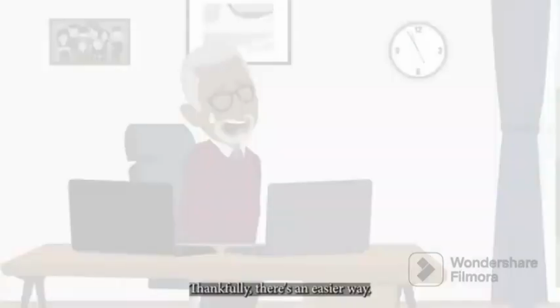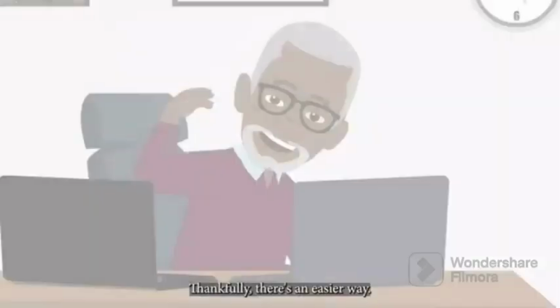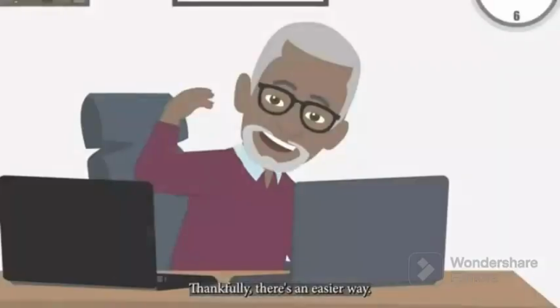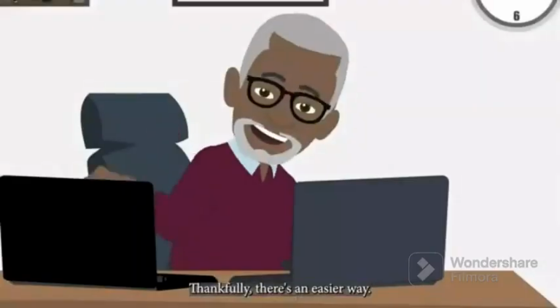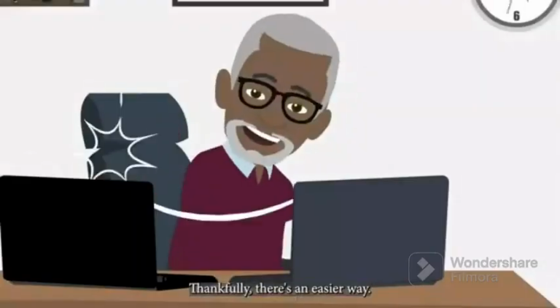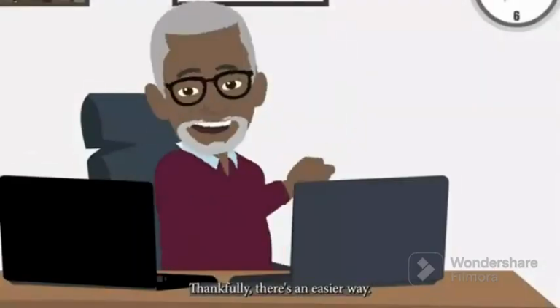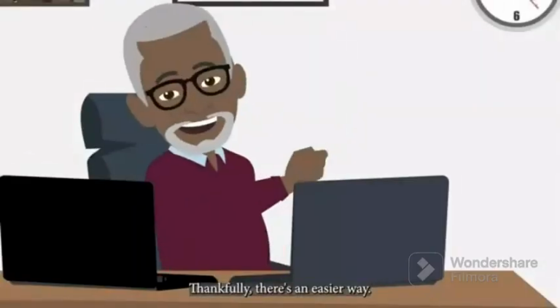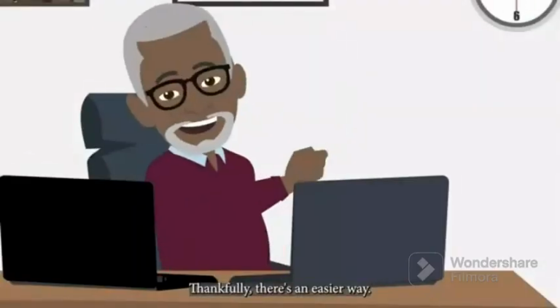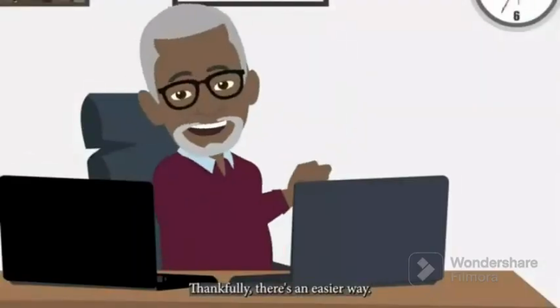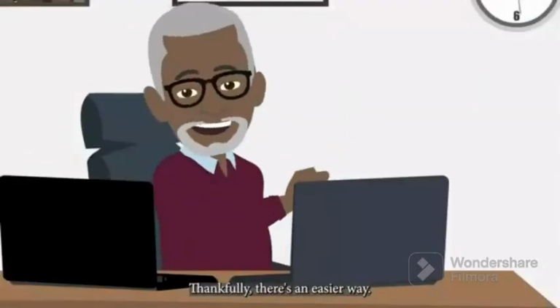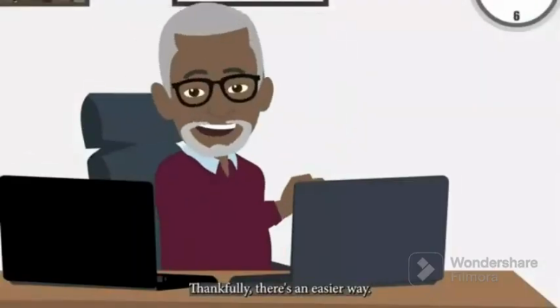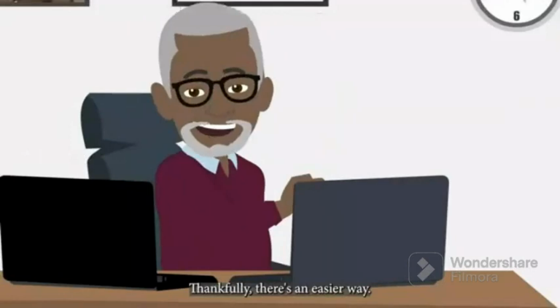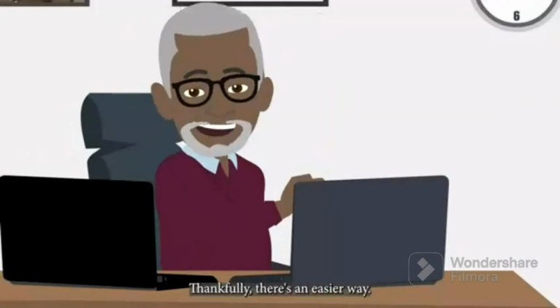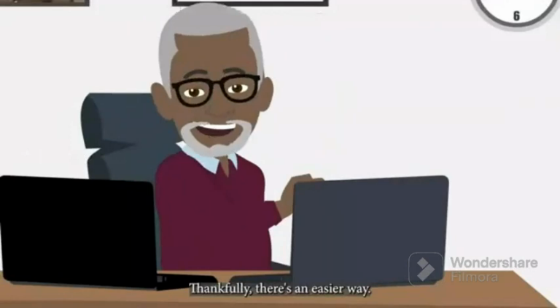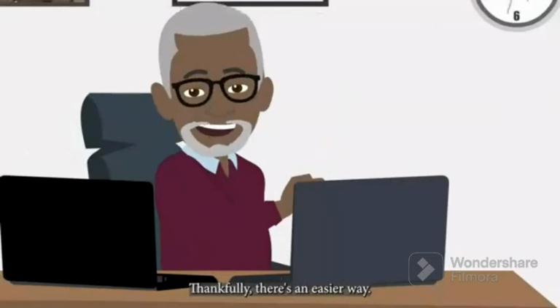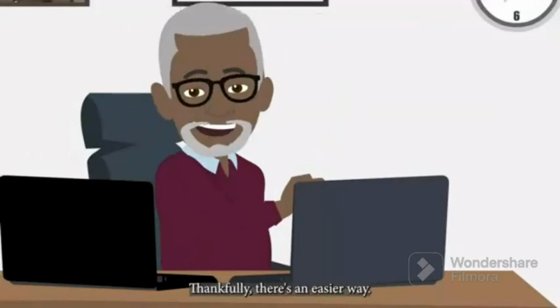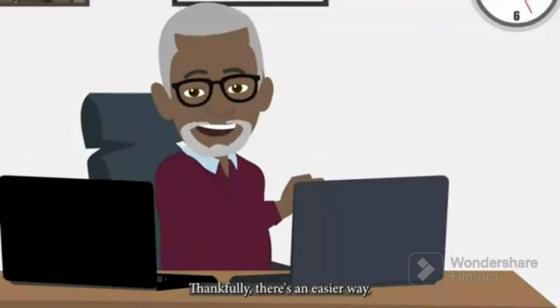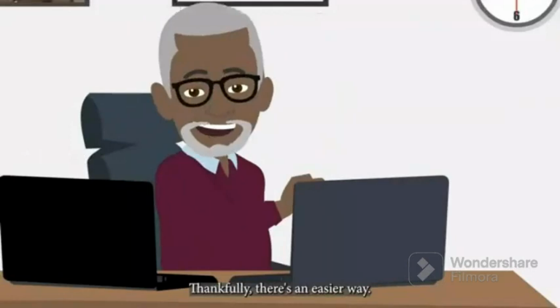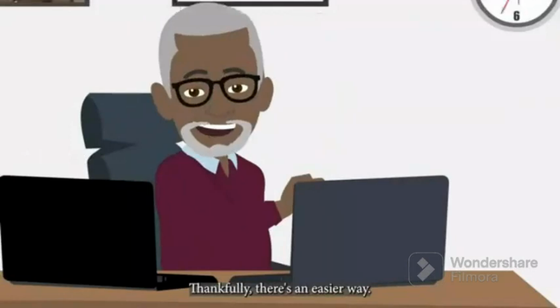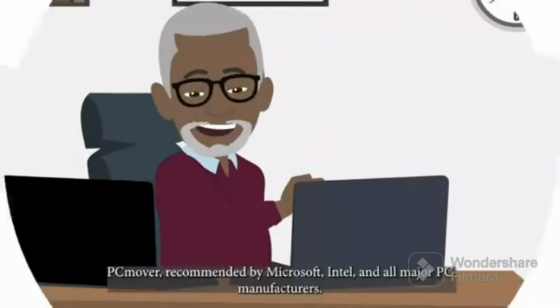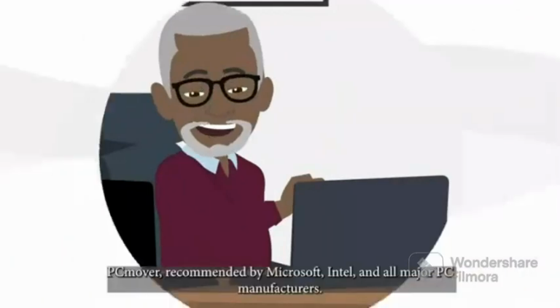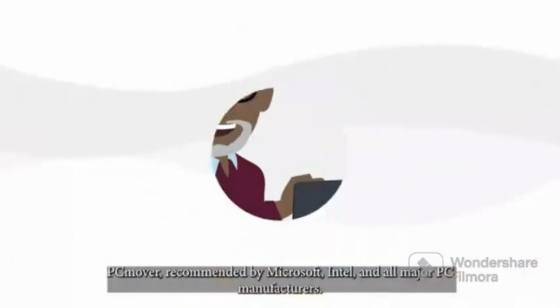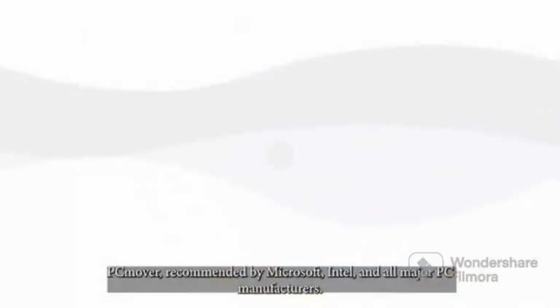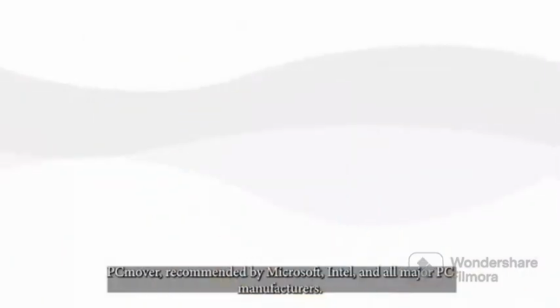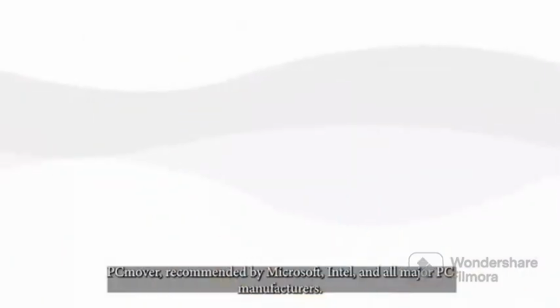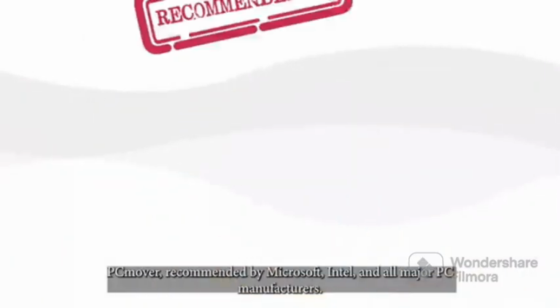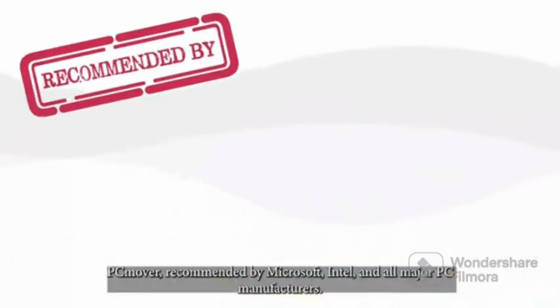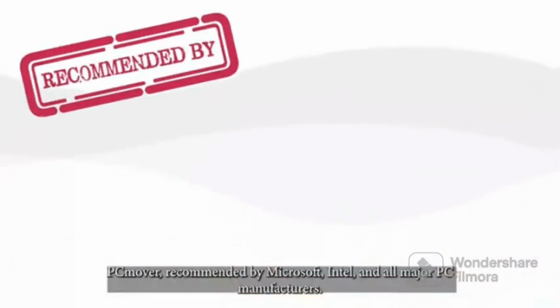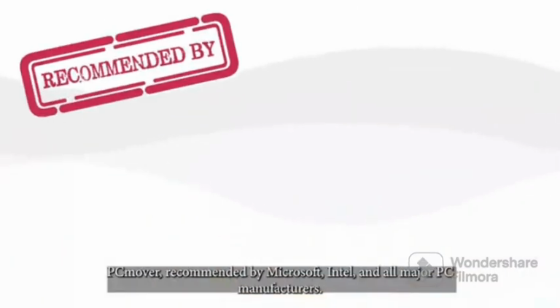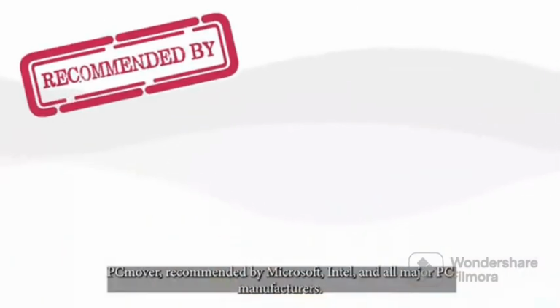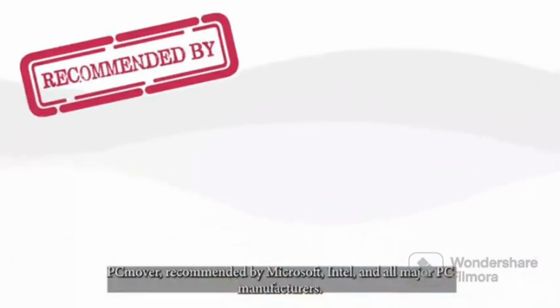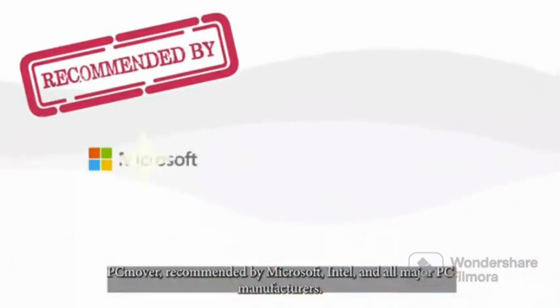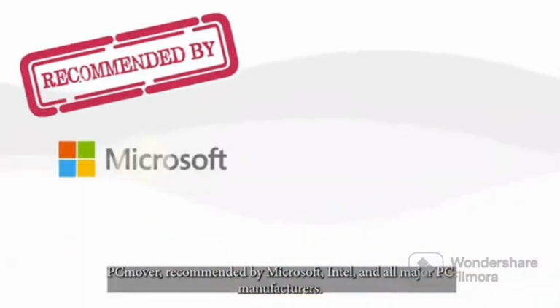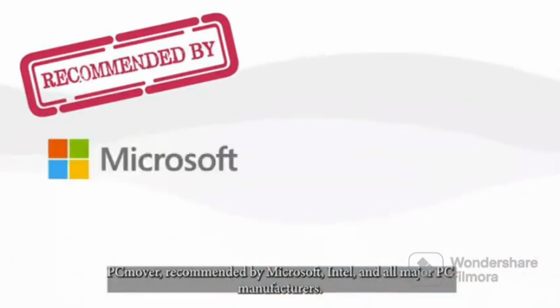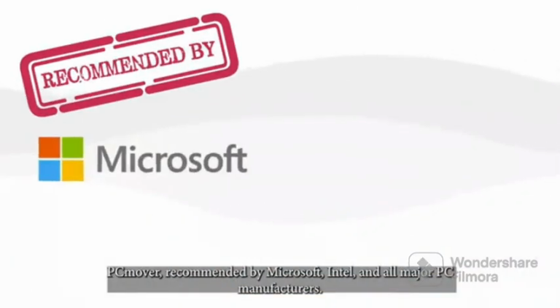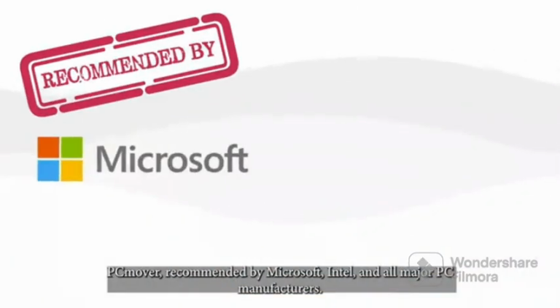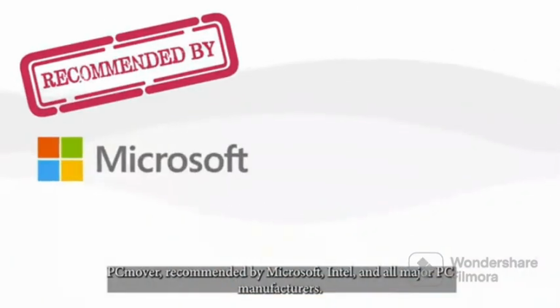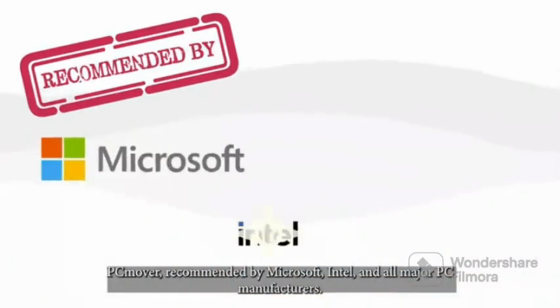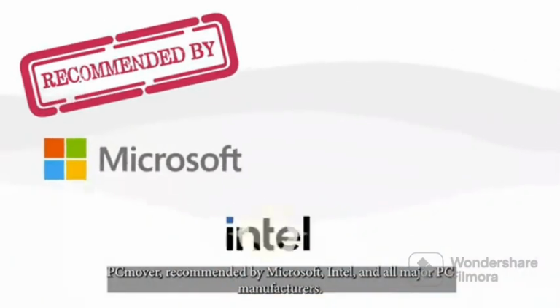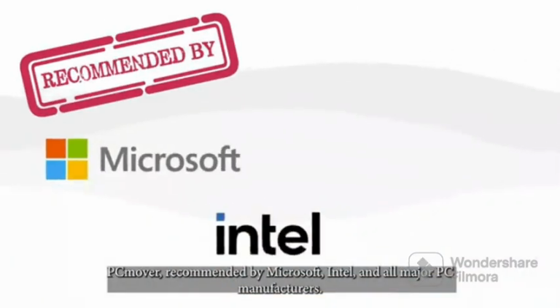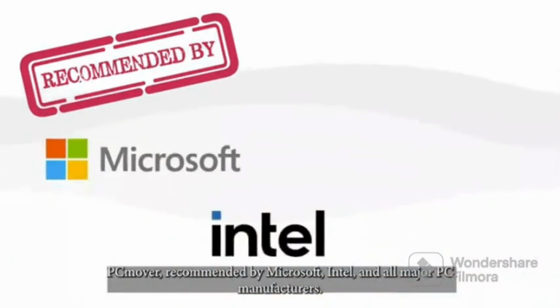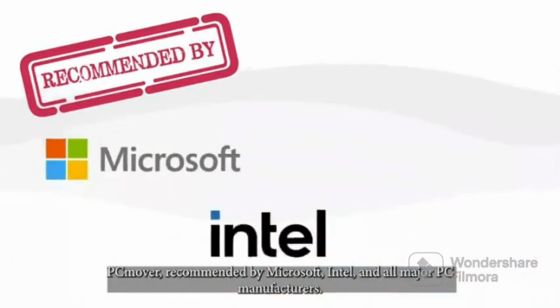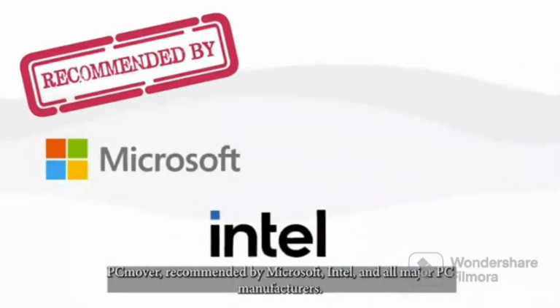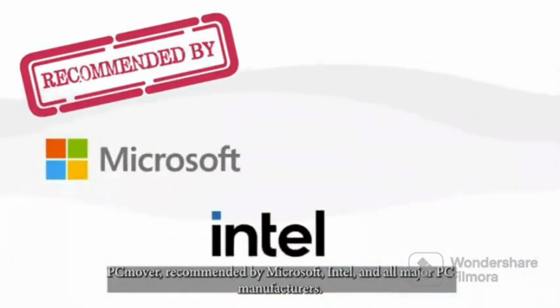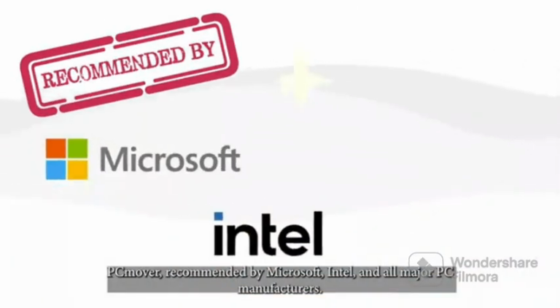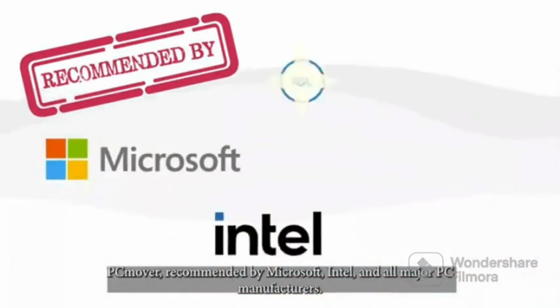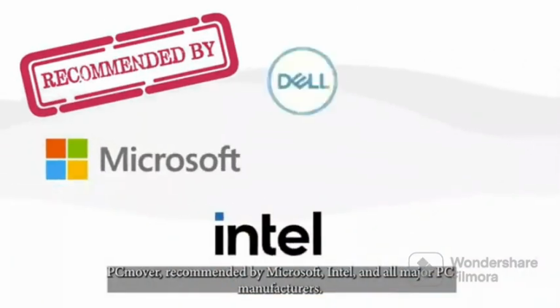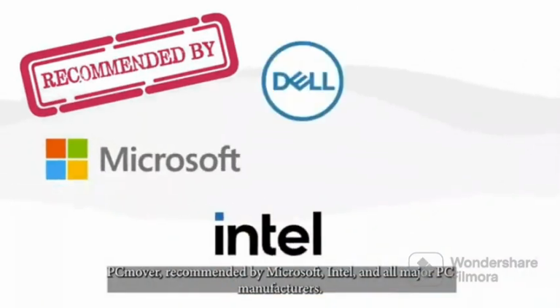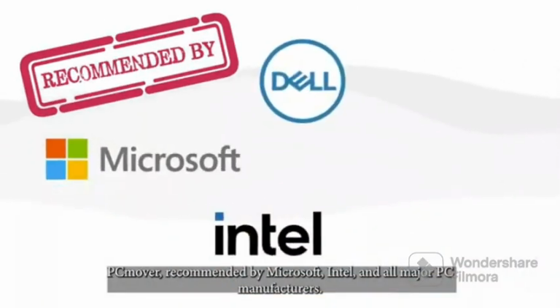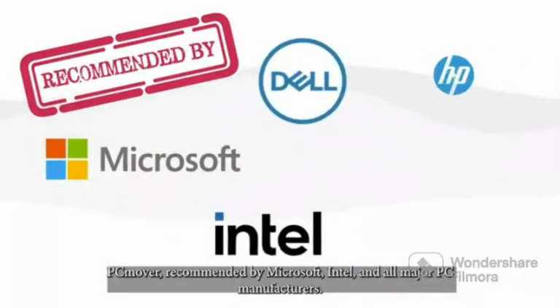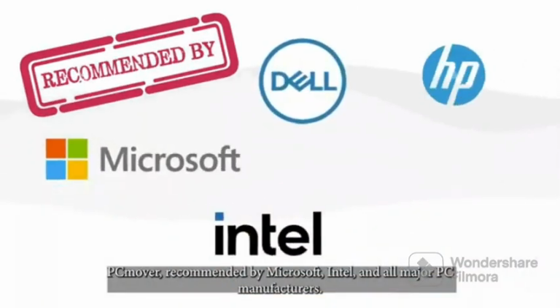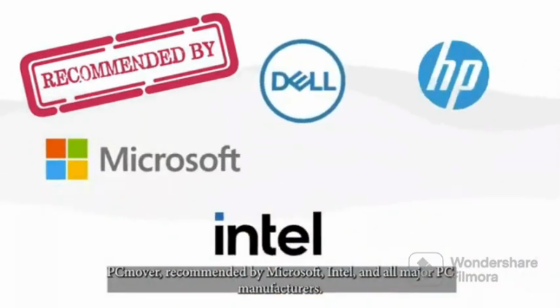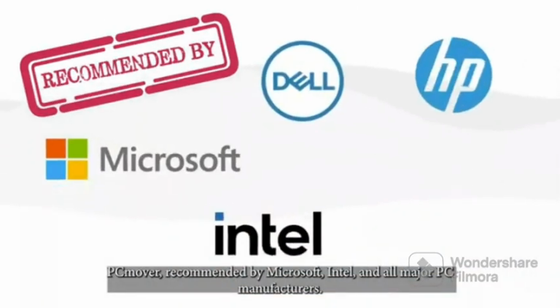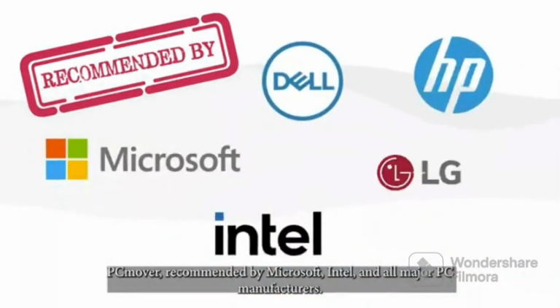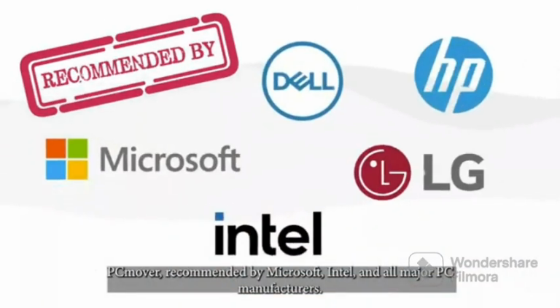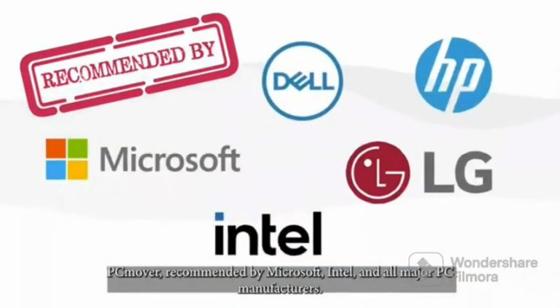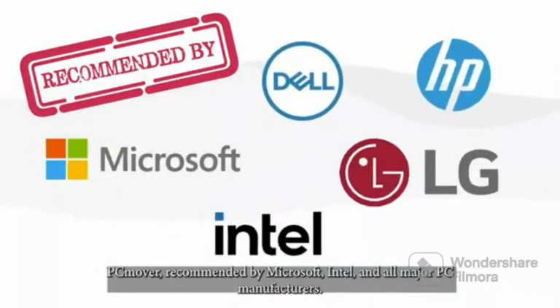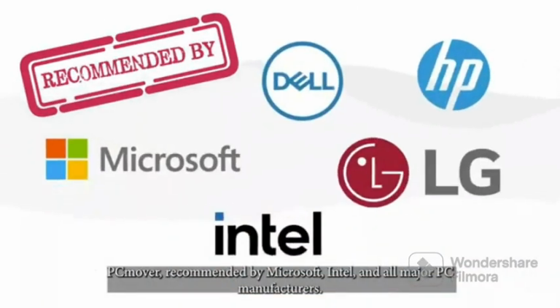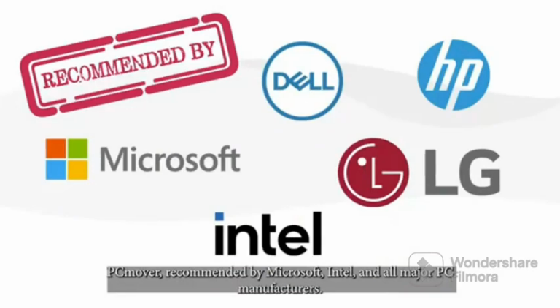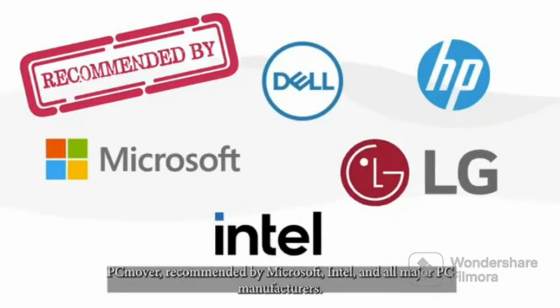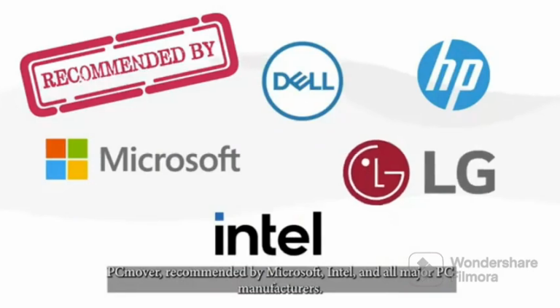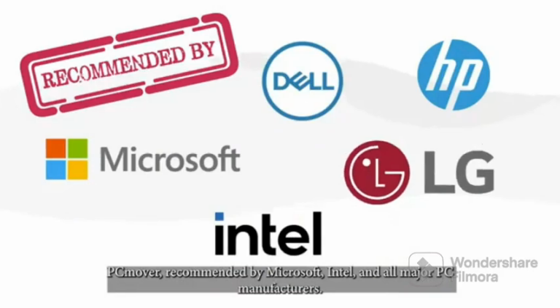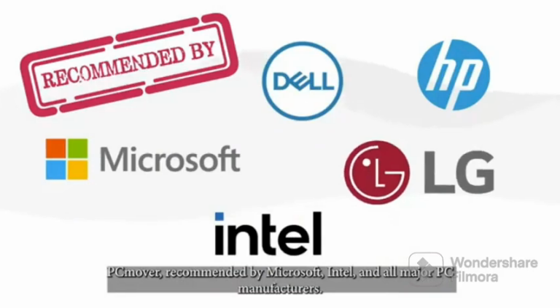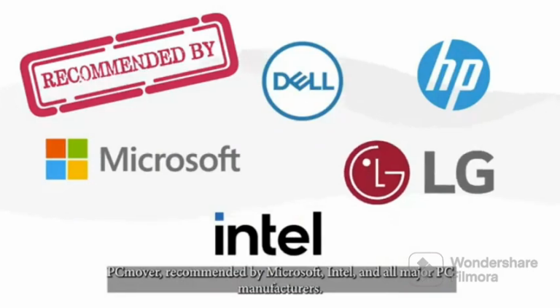Thankfully, there's an easier way. PC Mover is recommended by Microsoft, Intel, and all major PC manufacturers.